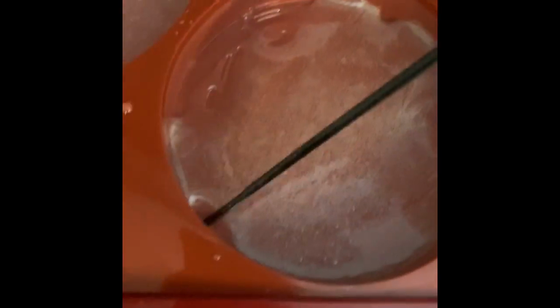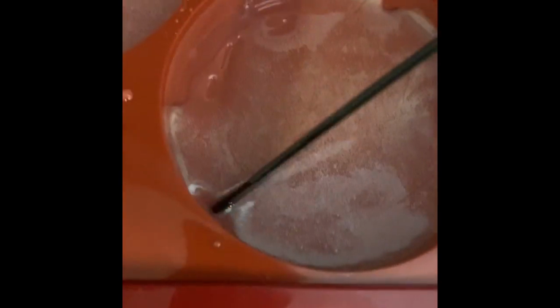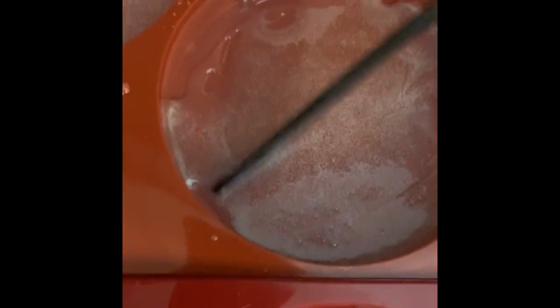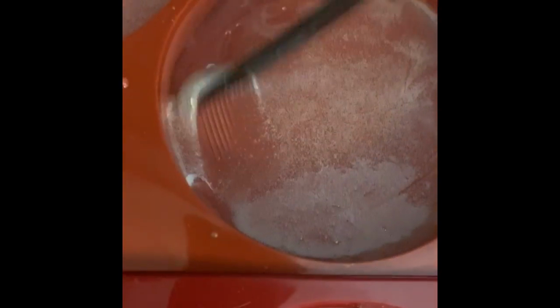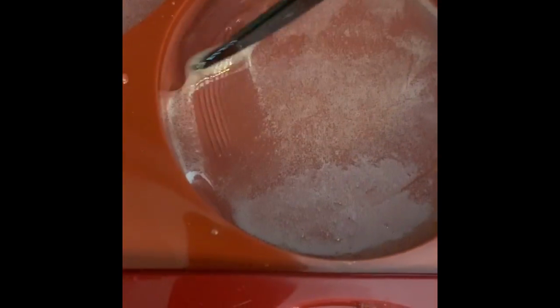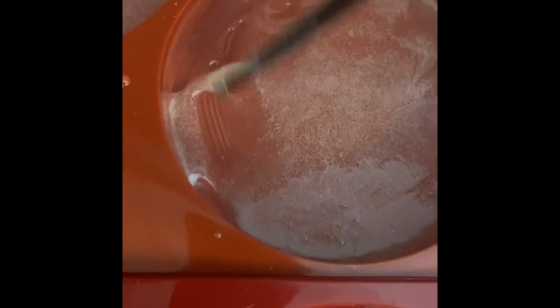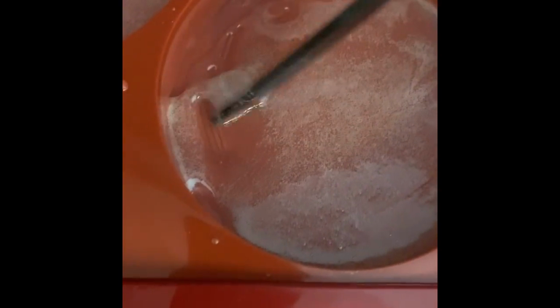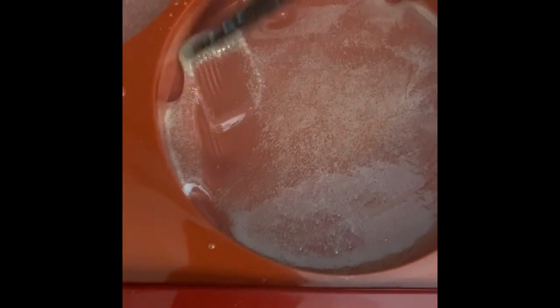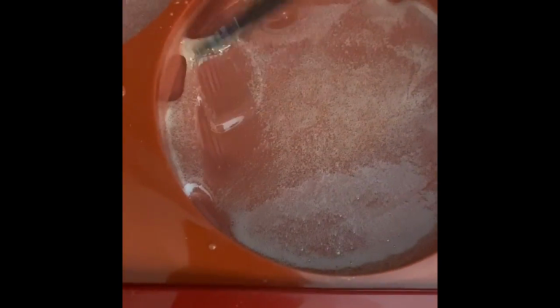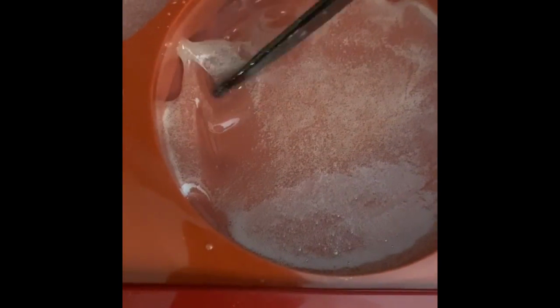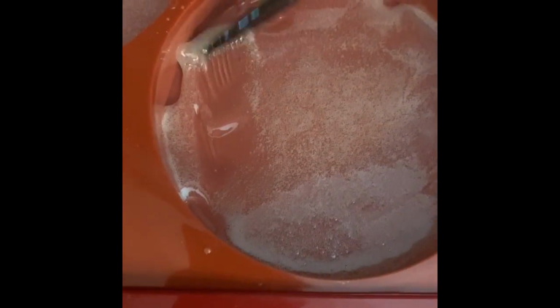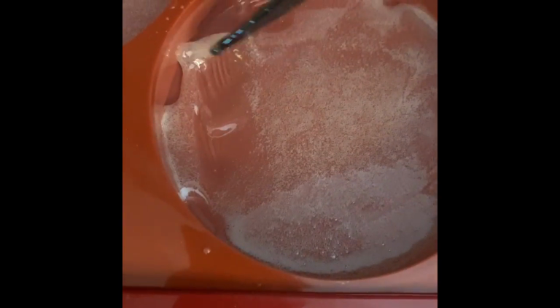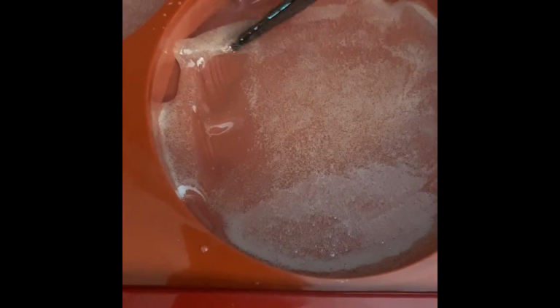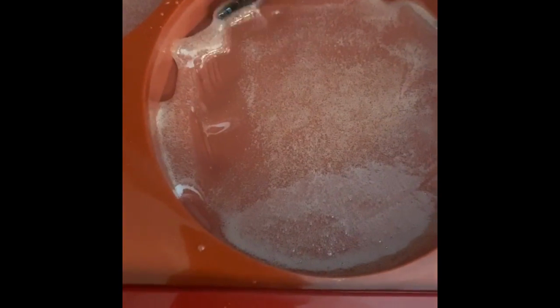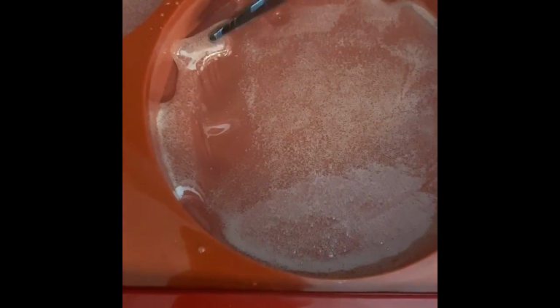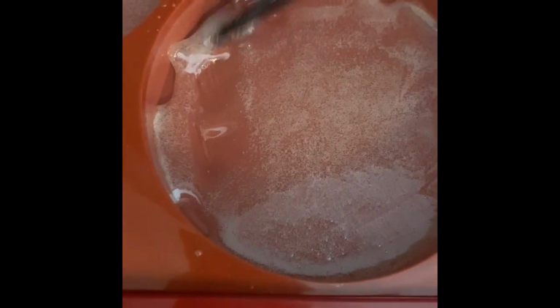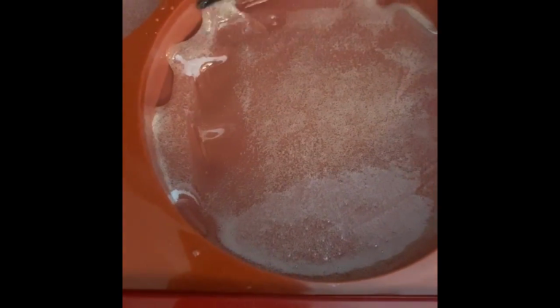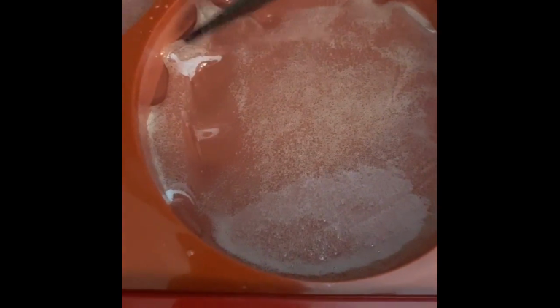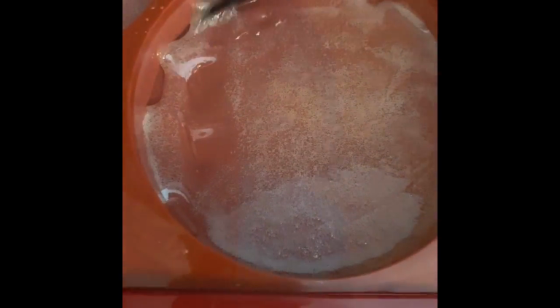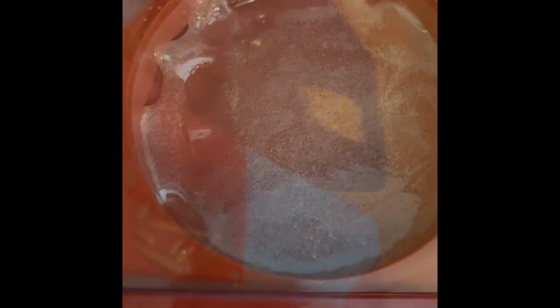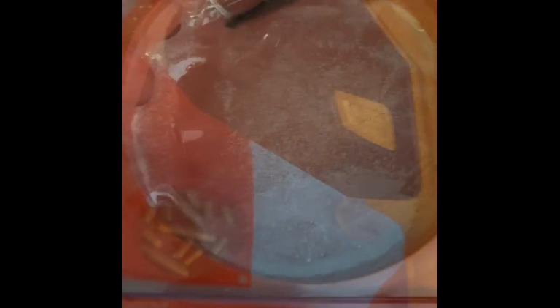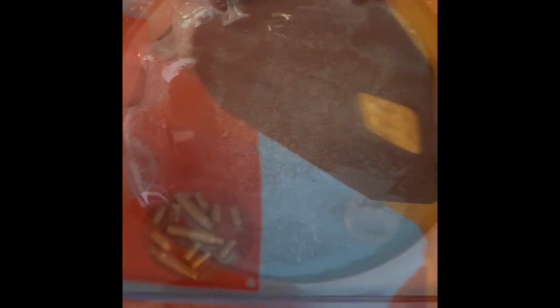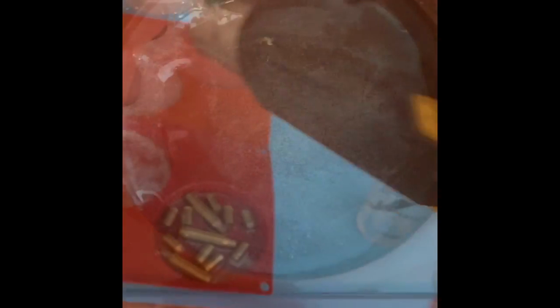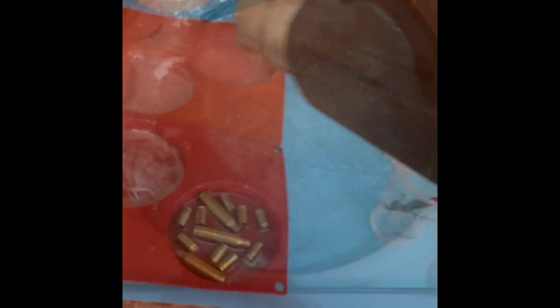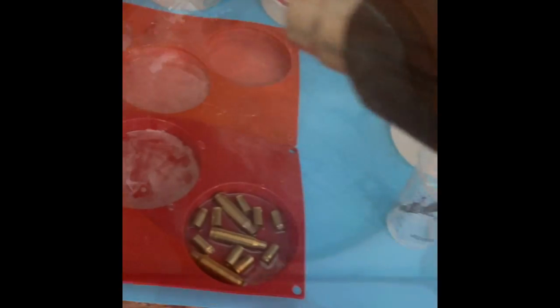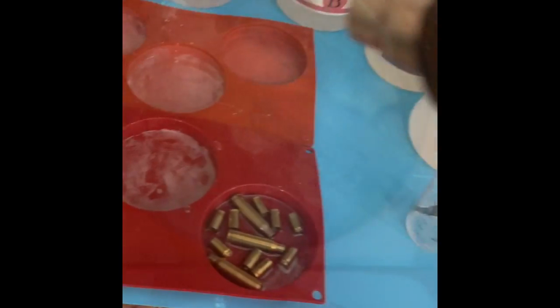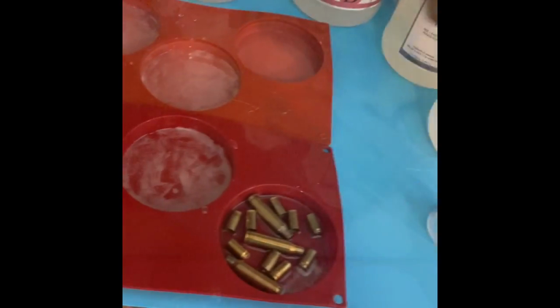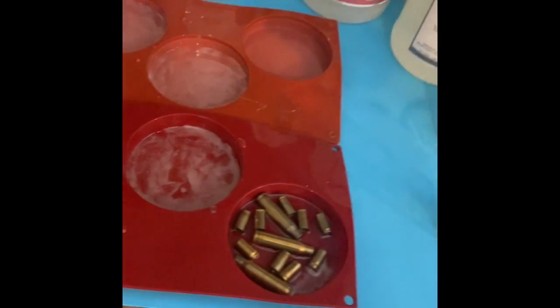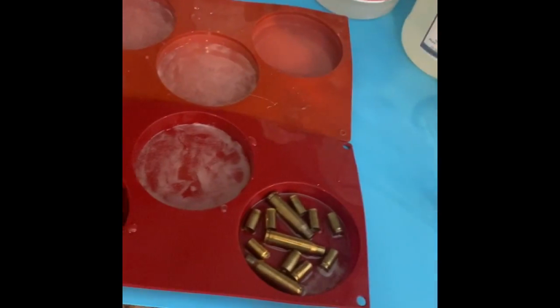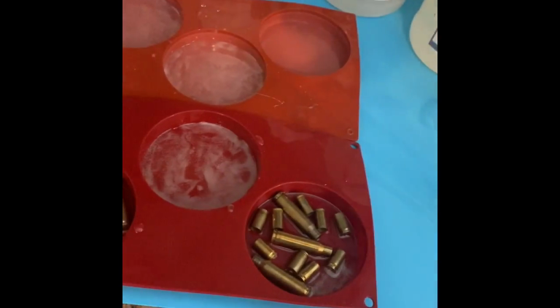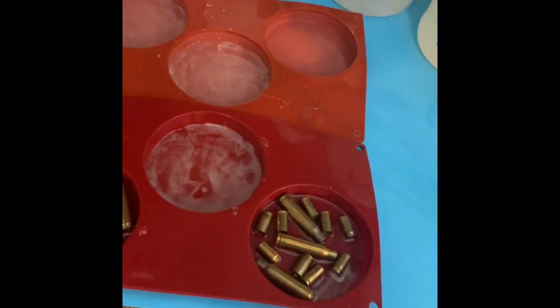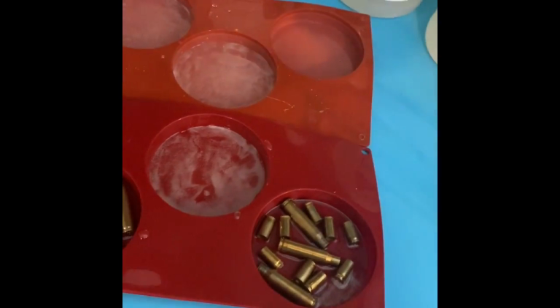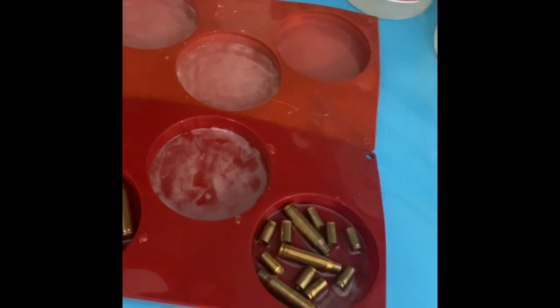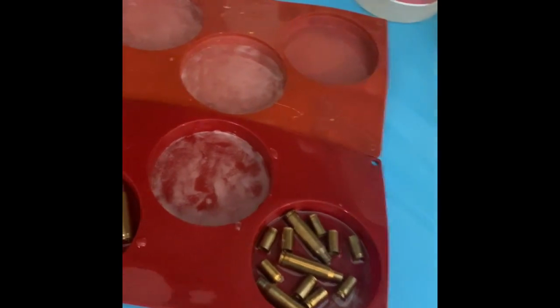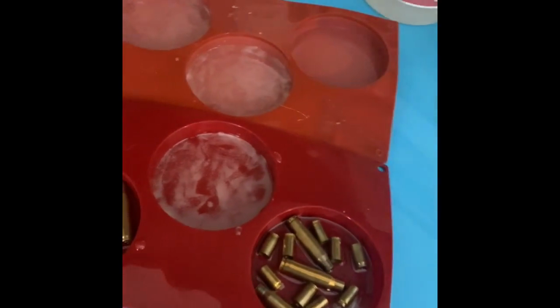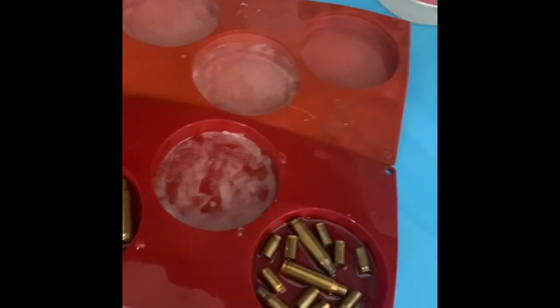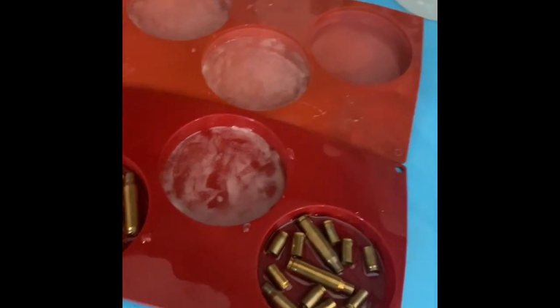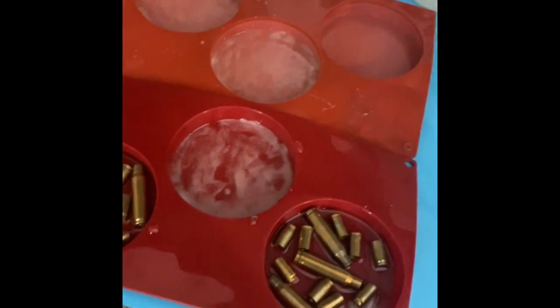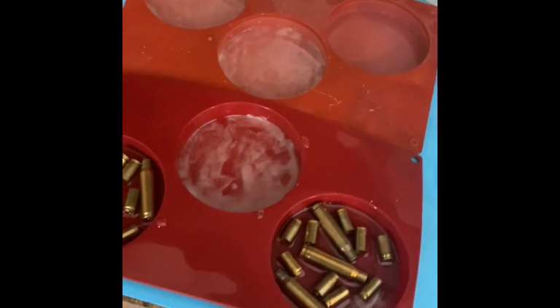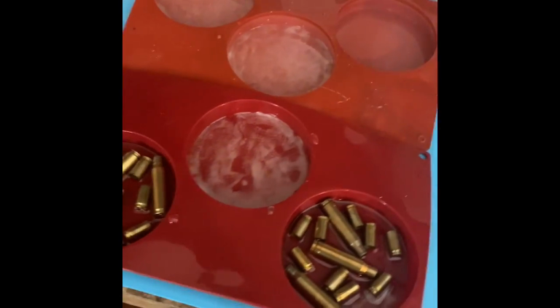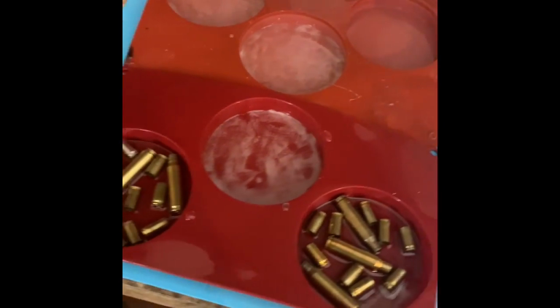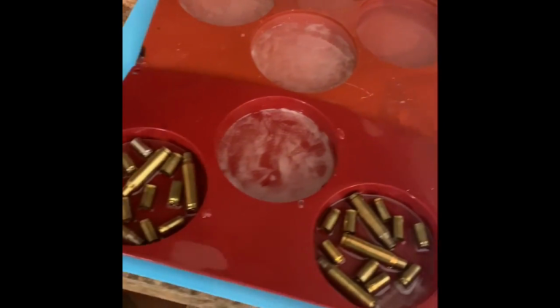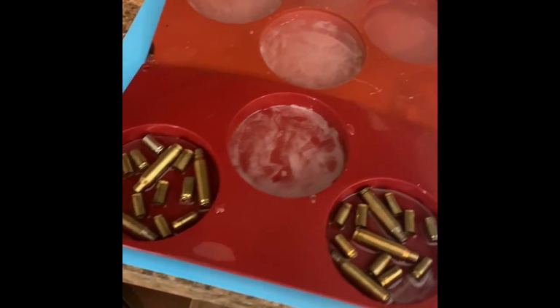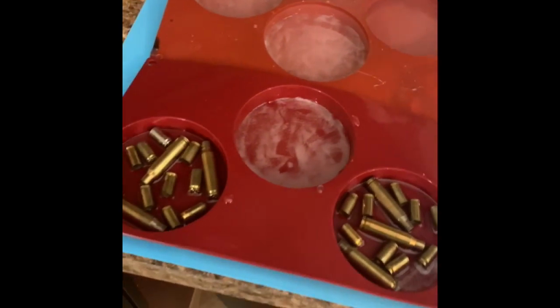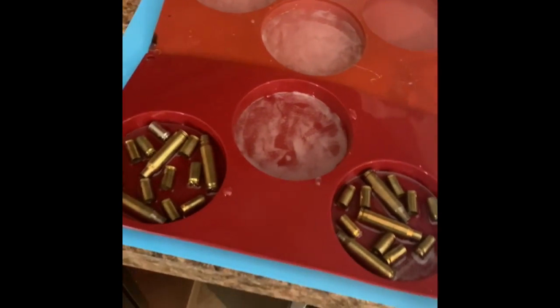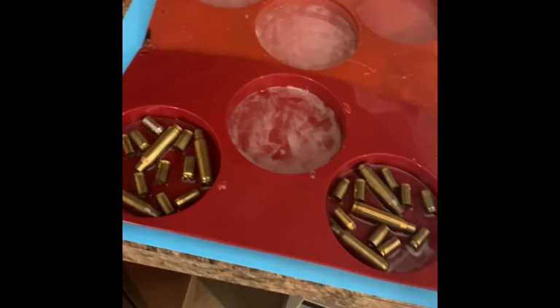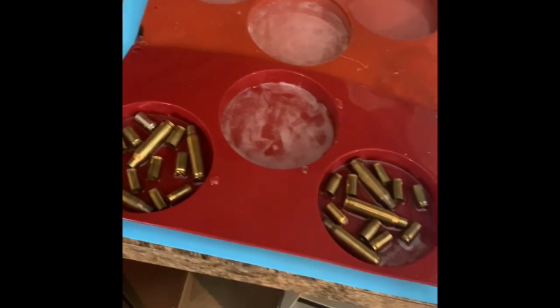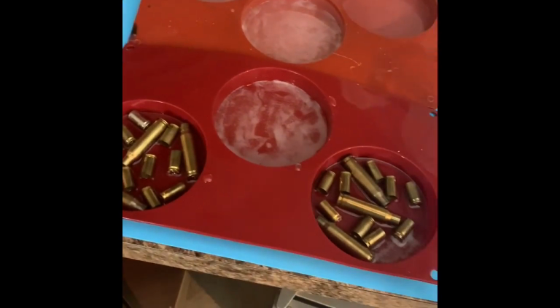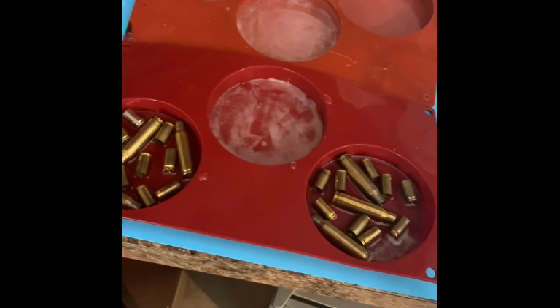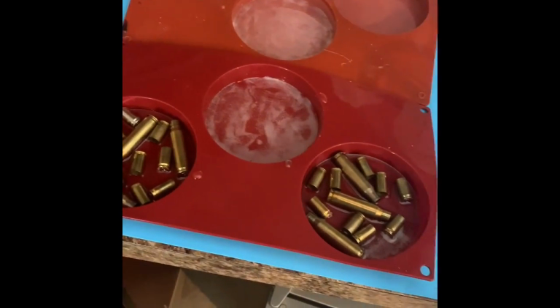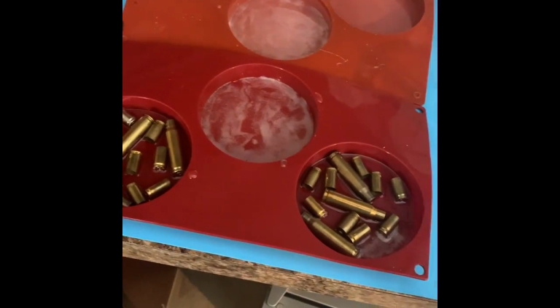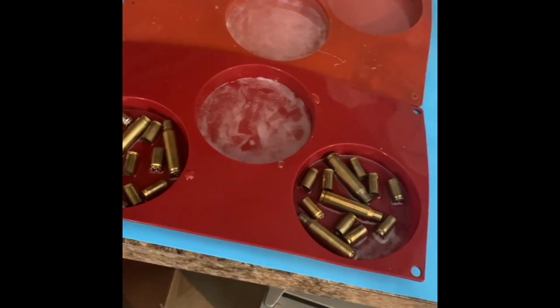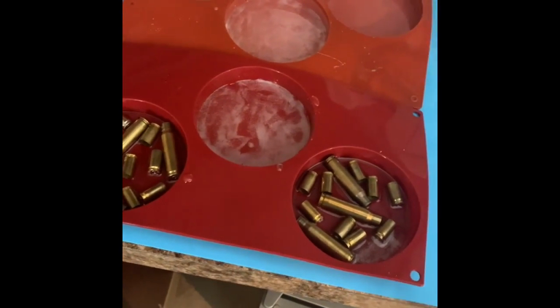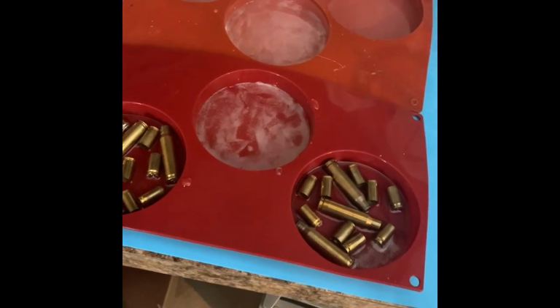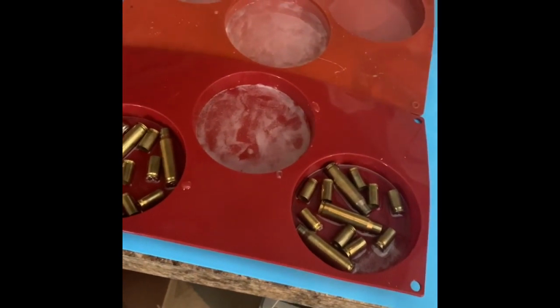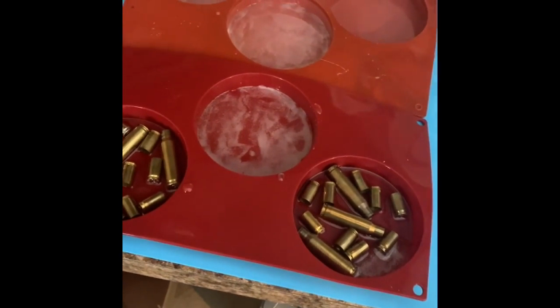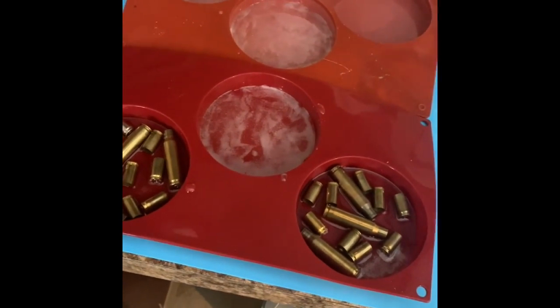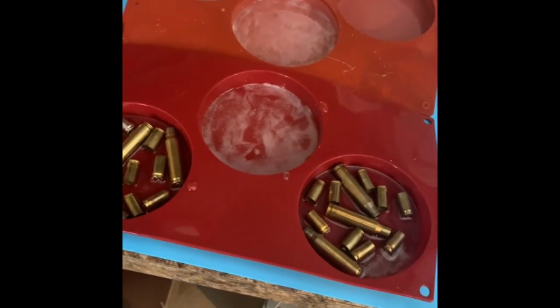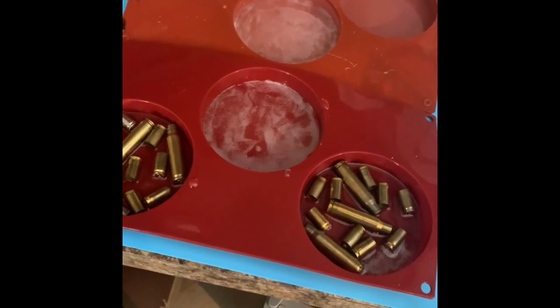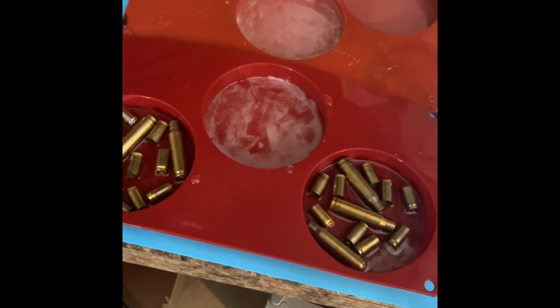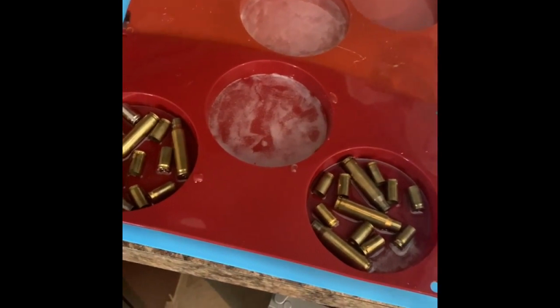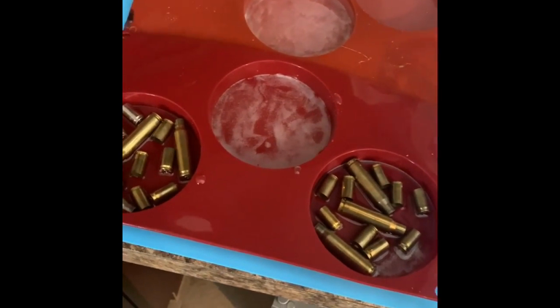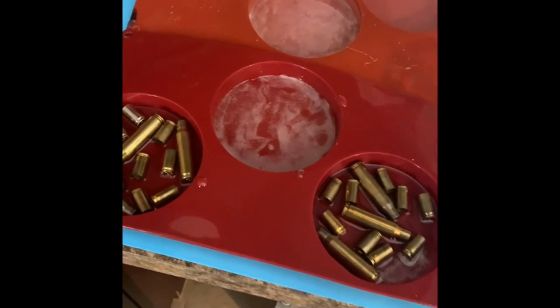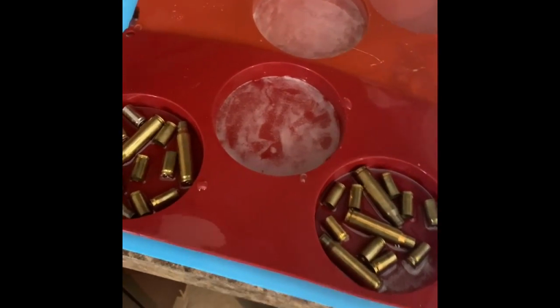We'll use a heat gun to get these bubbles out. So I'm going to finish up doing that — we've got some bubbles, so we just use it really quick and get rid of the bubbles.